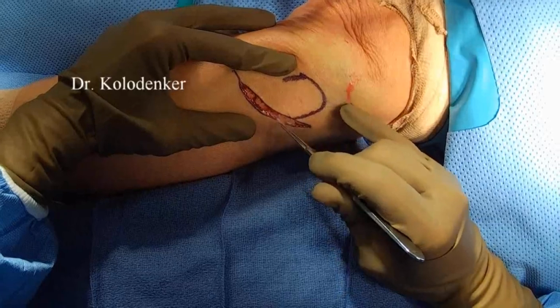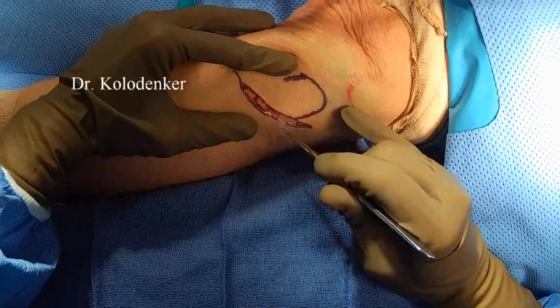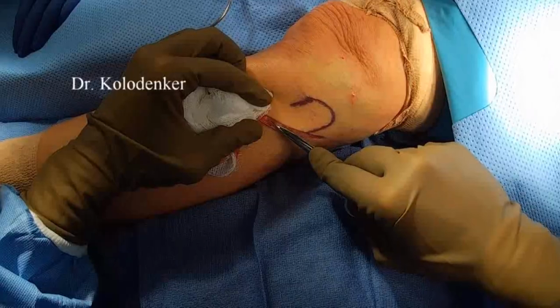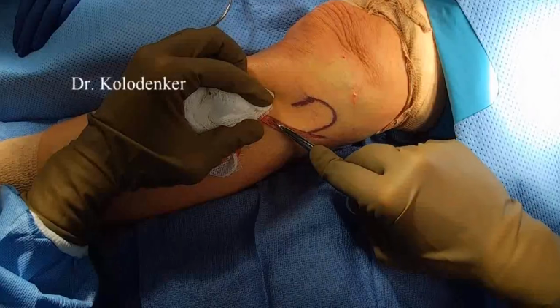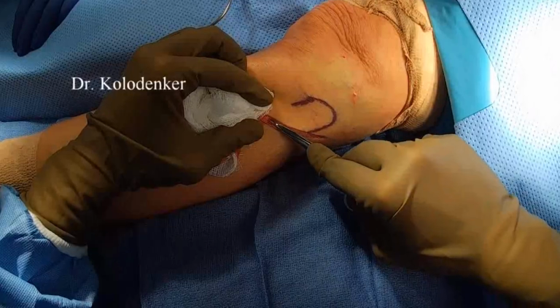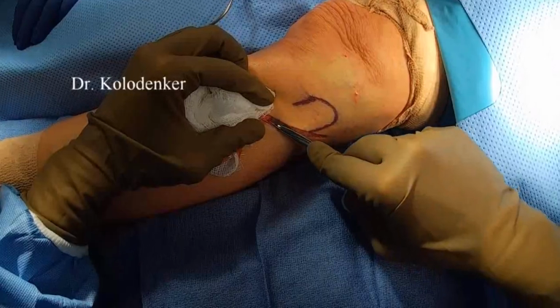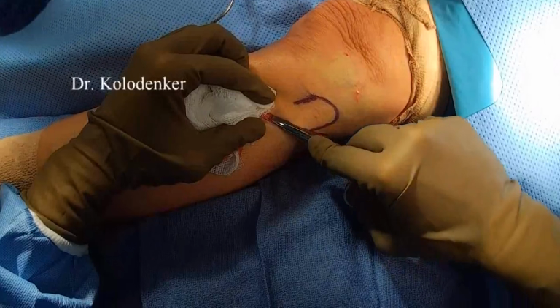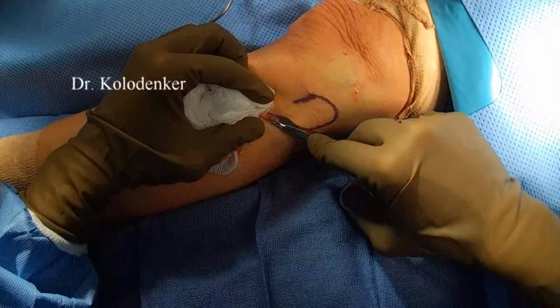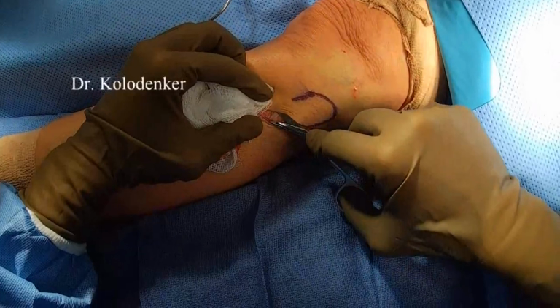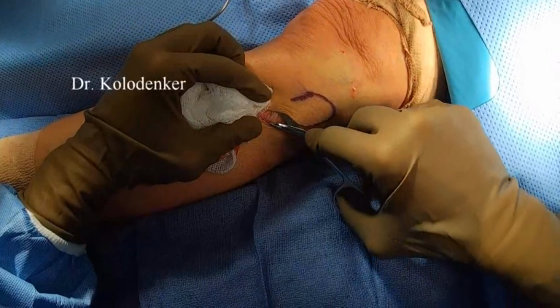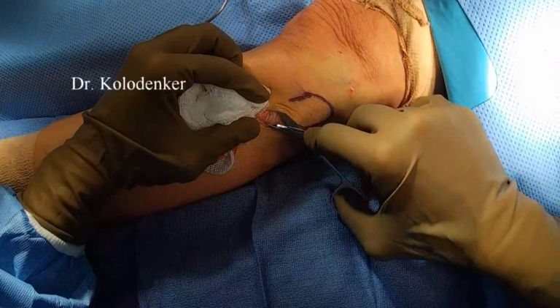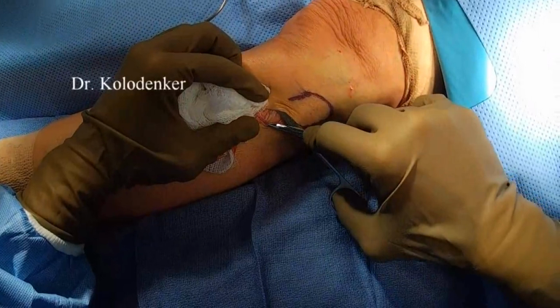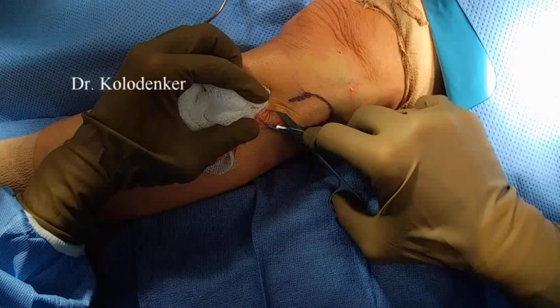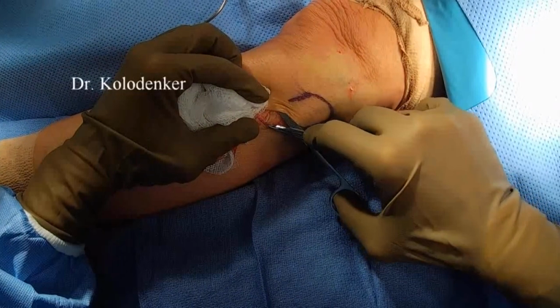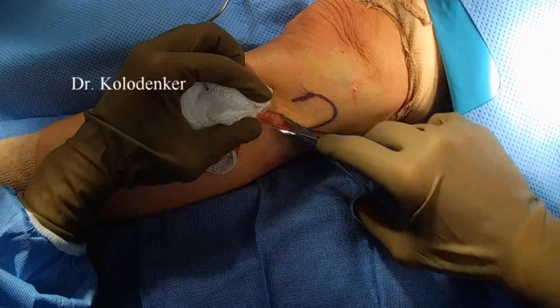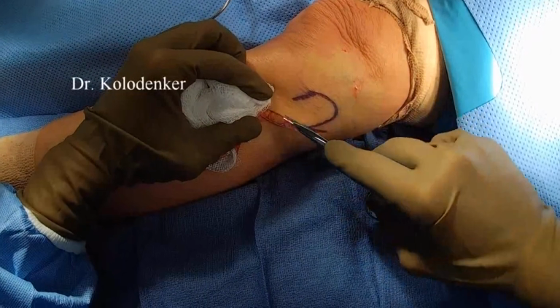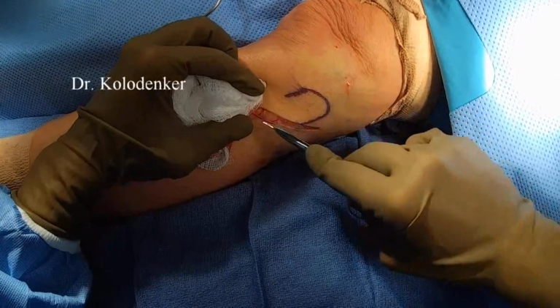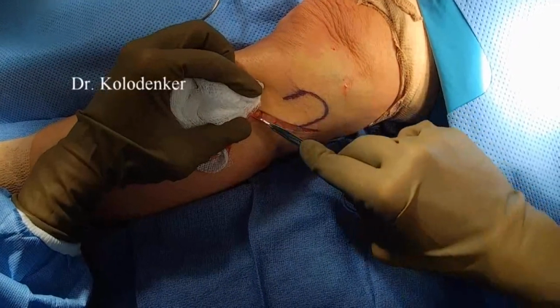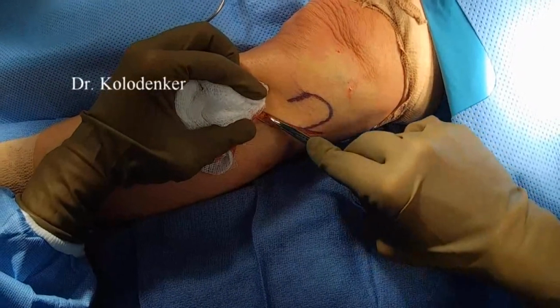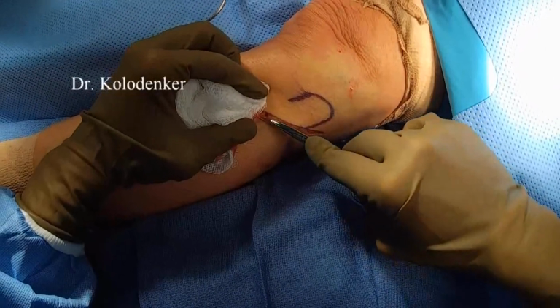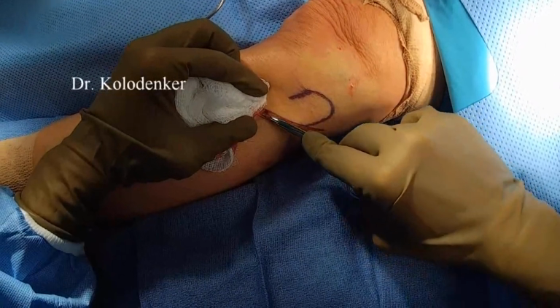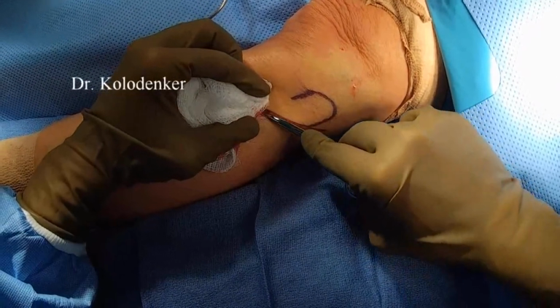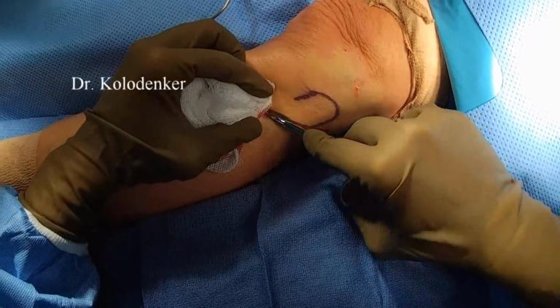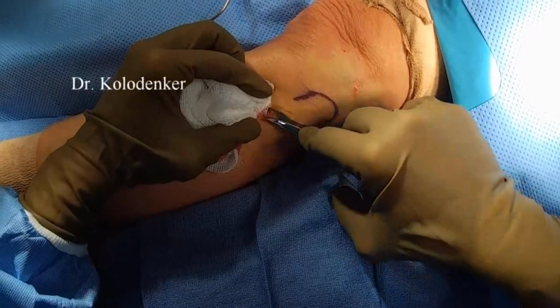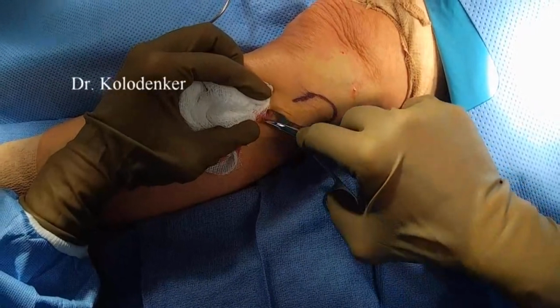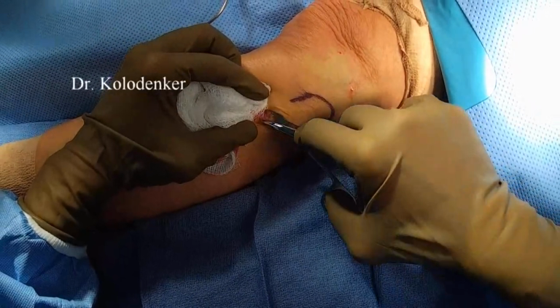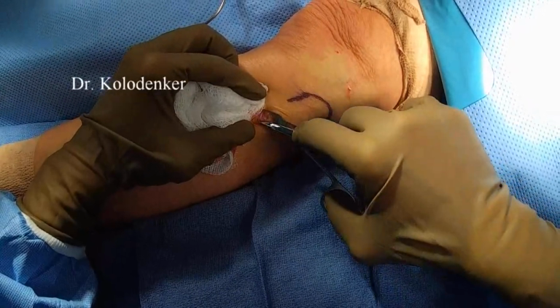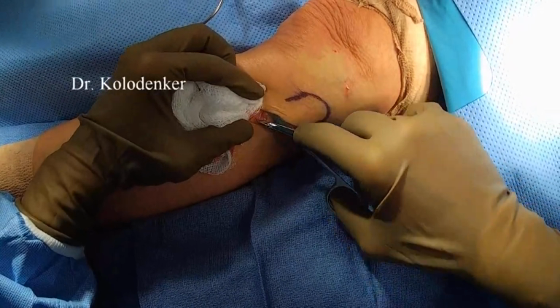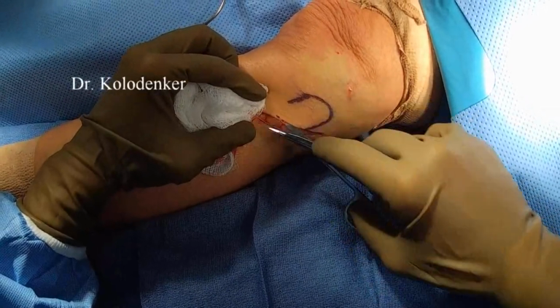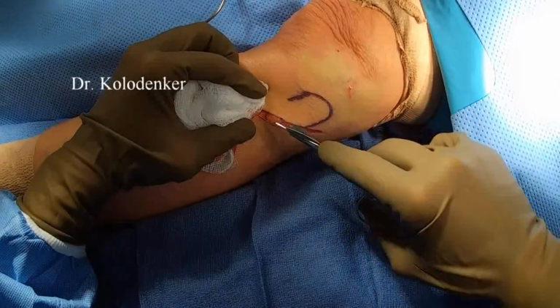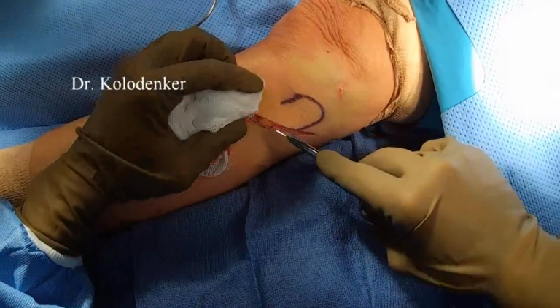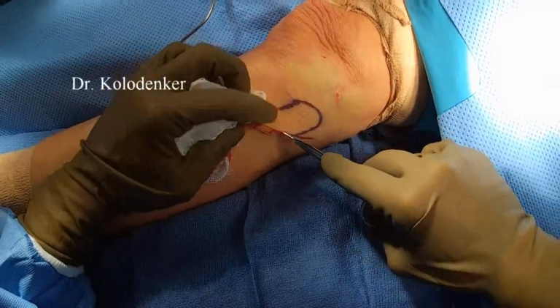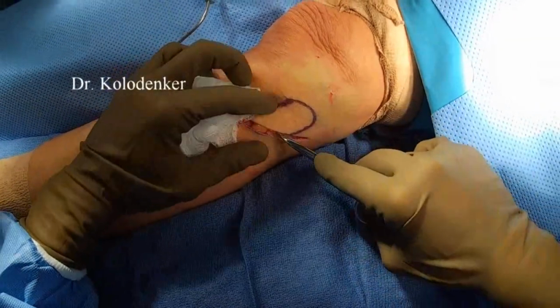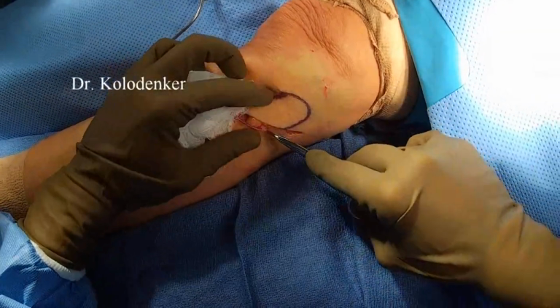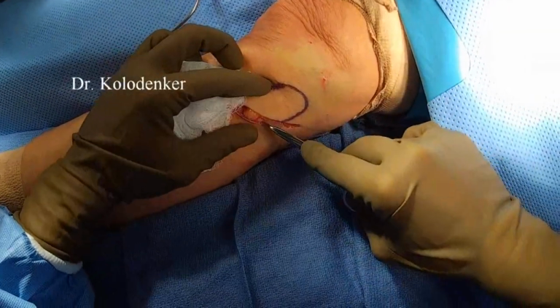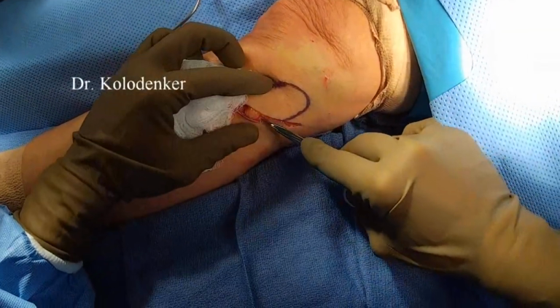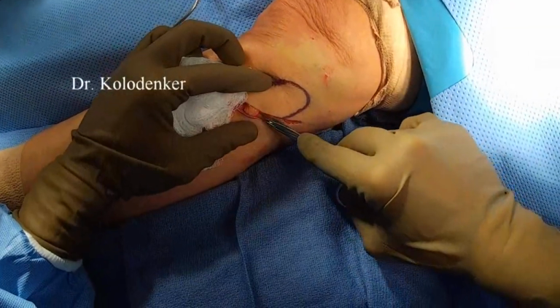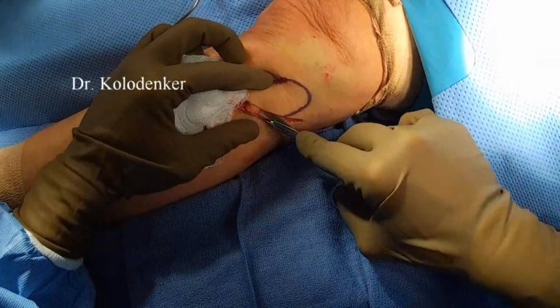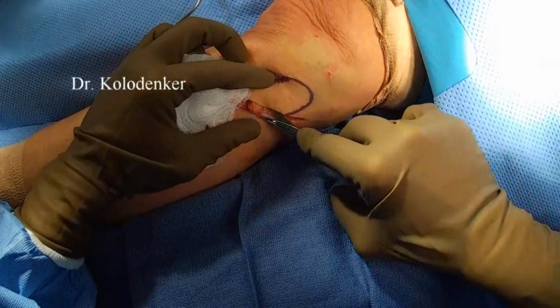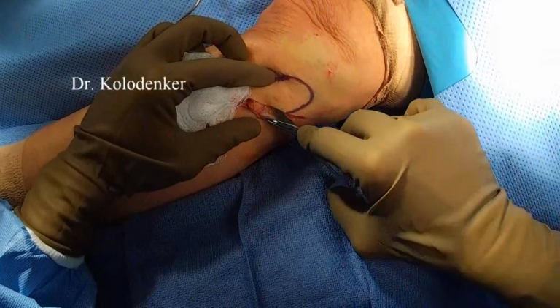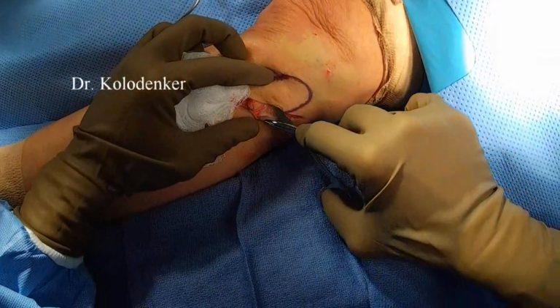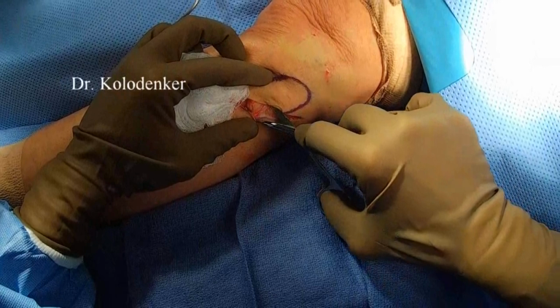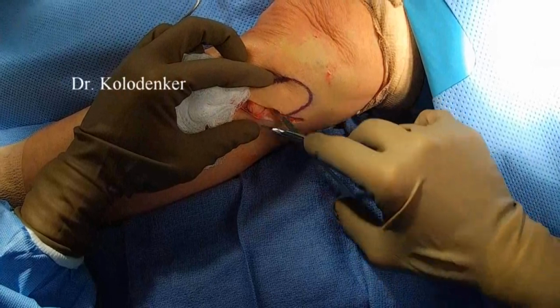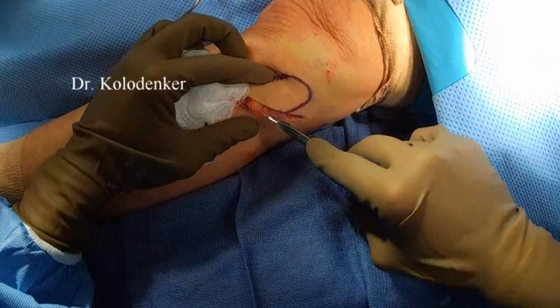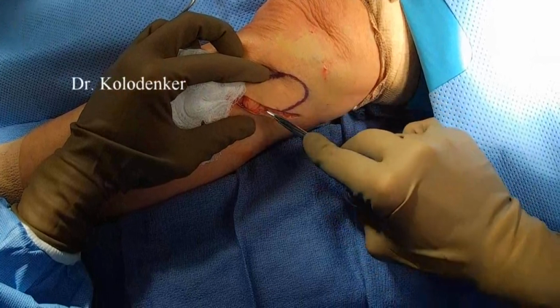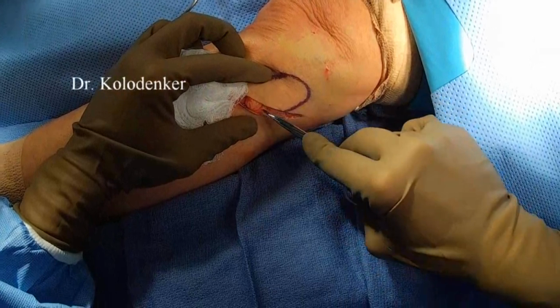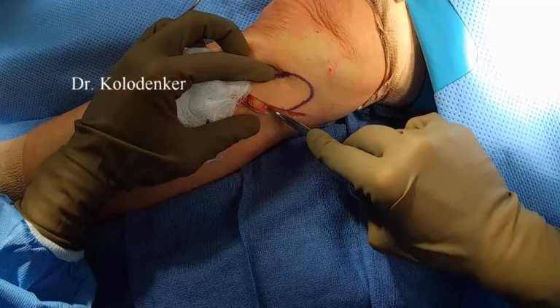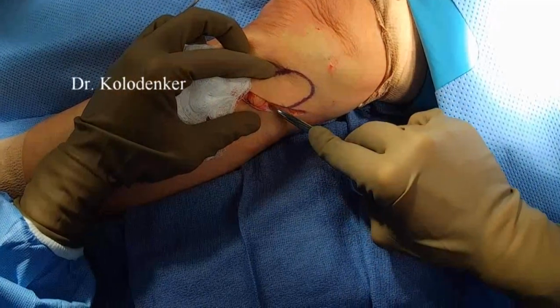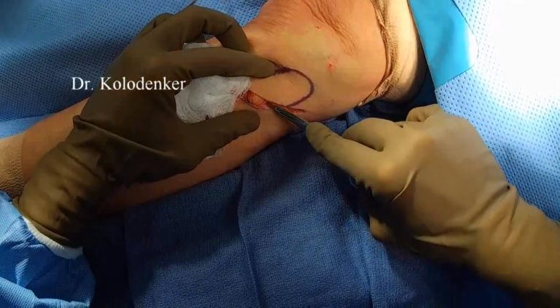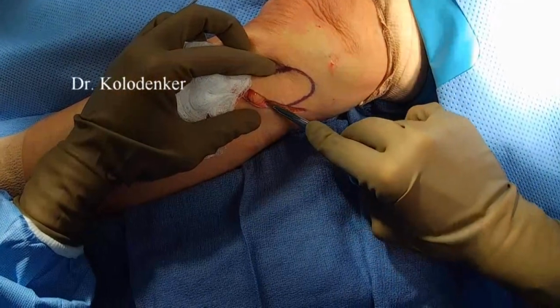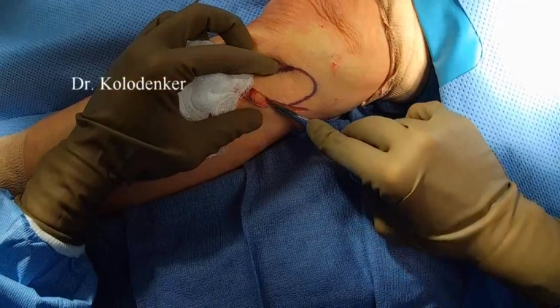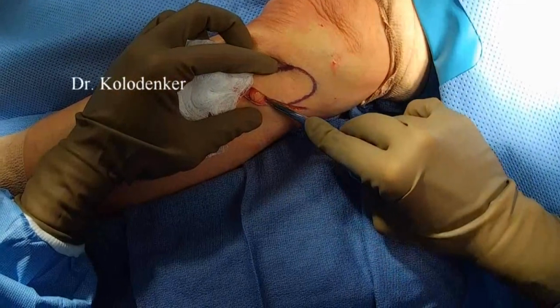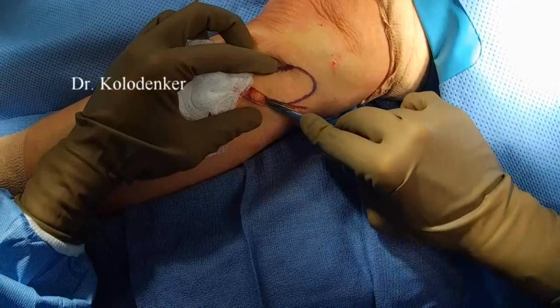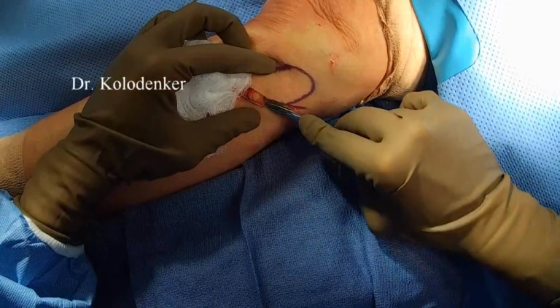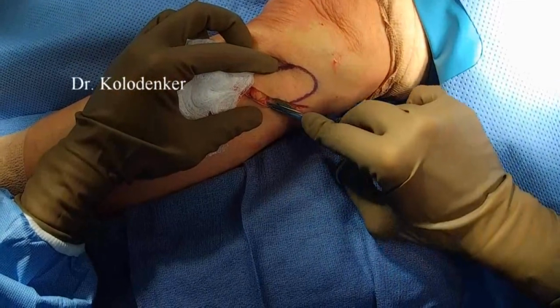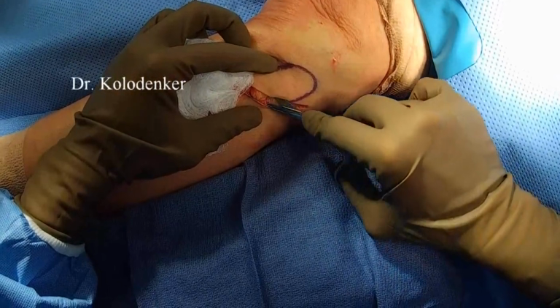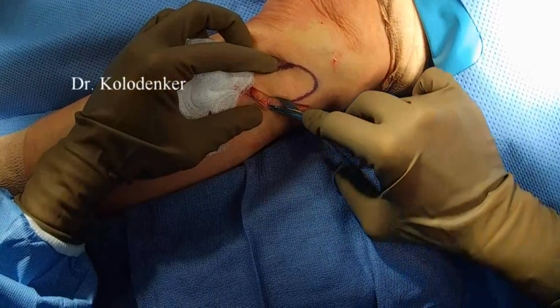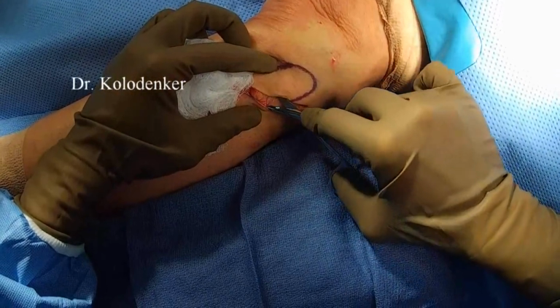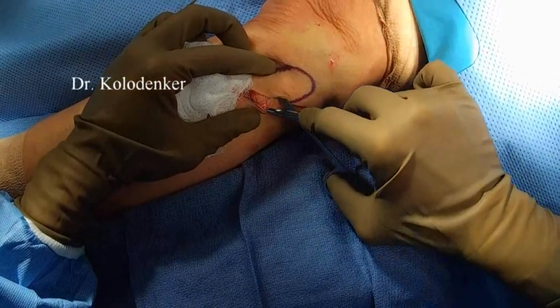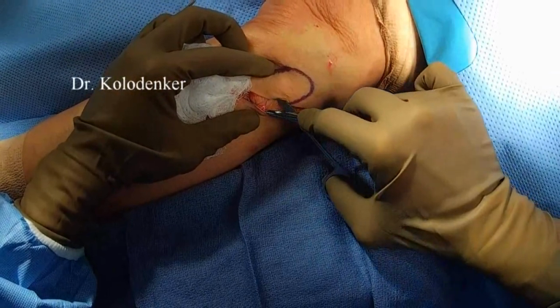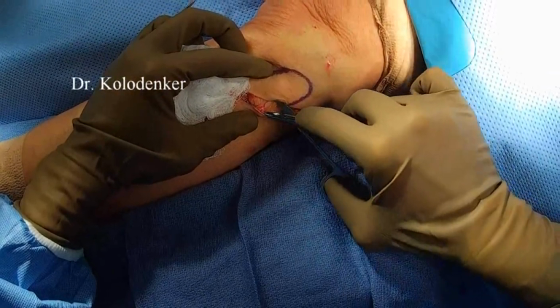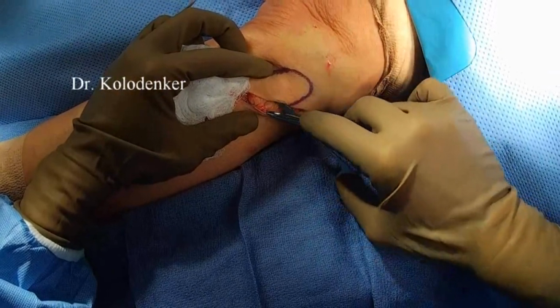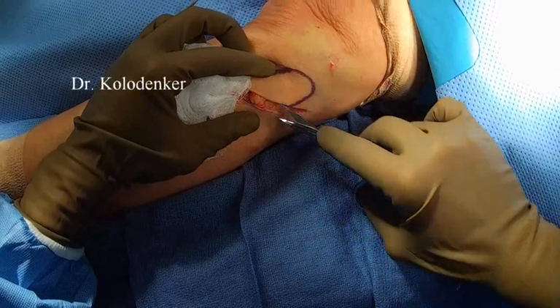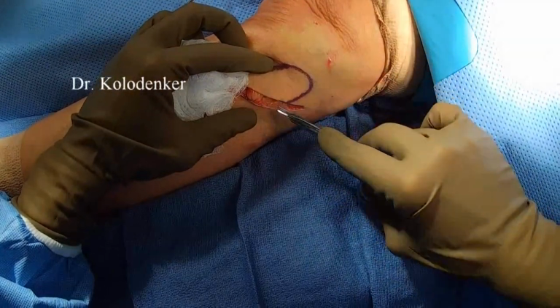Hi, this is Dr. Kolodinker. I'll go over how to perform a common perineal nerve release.